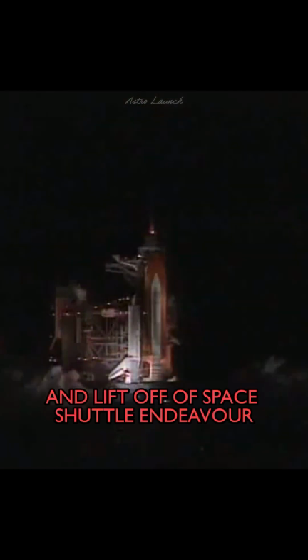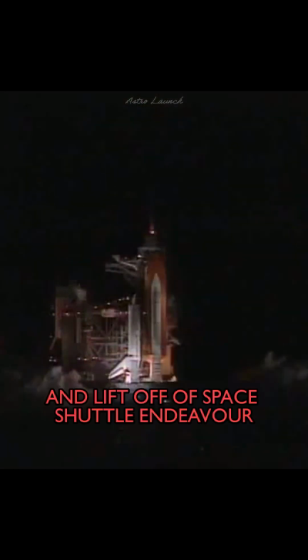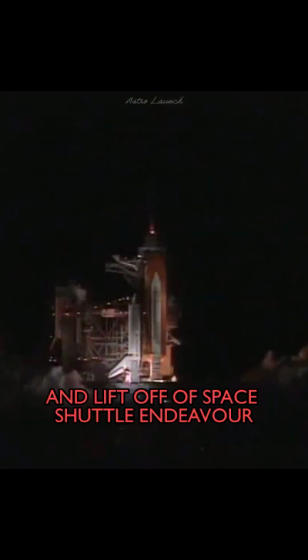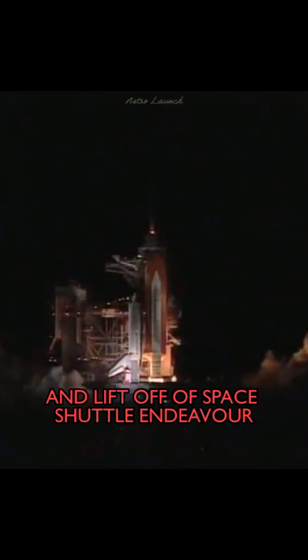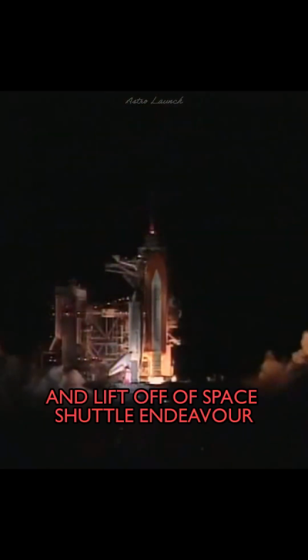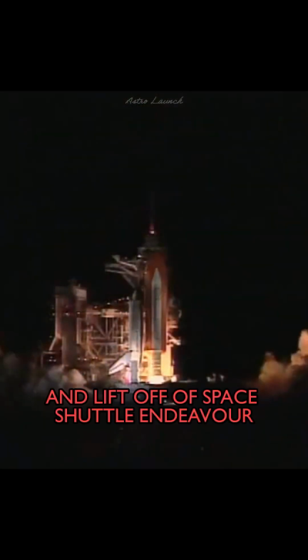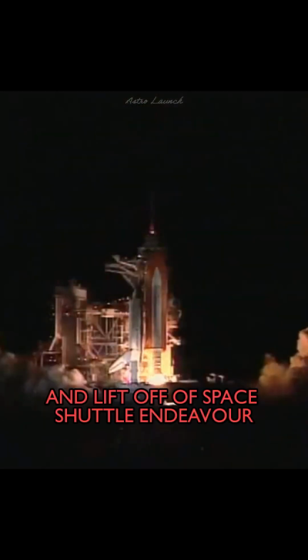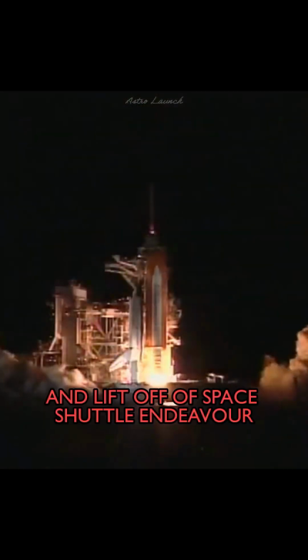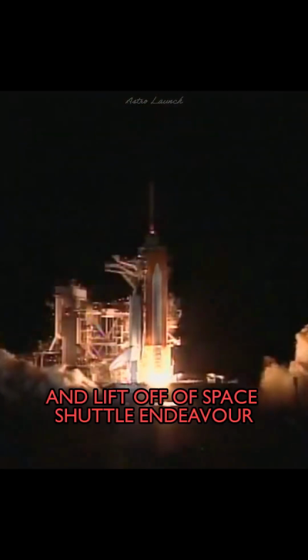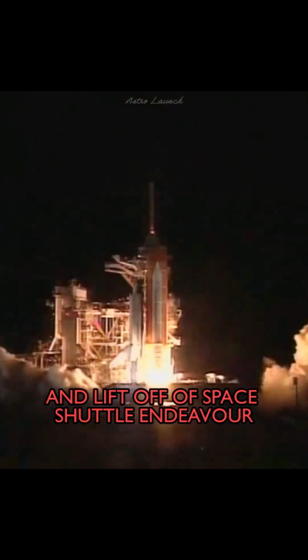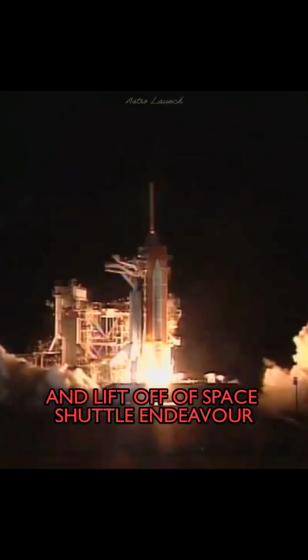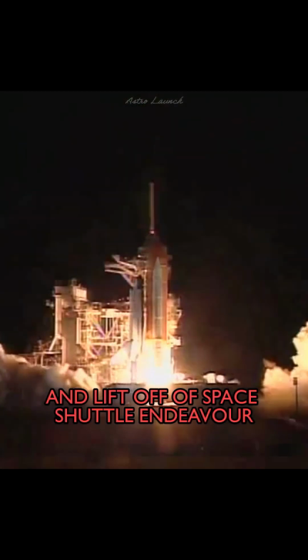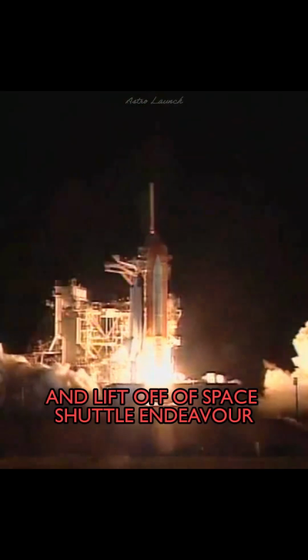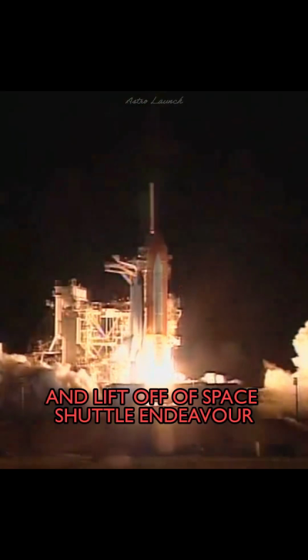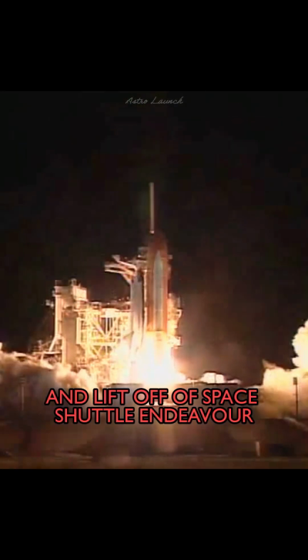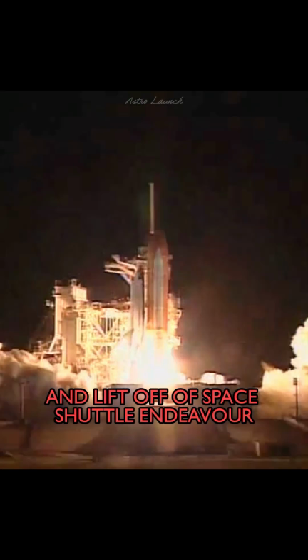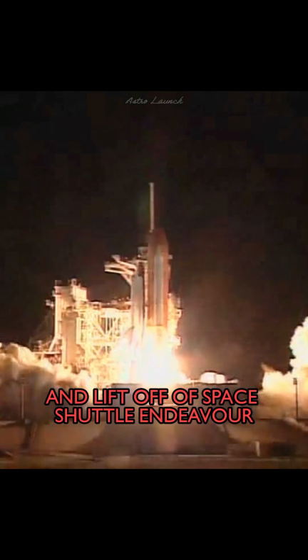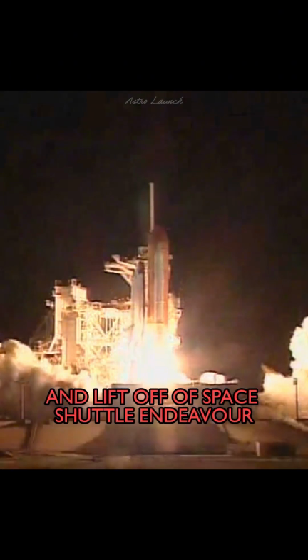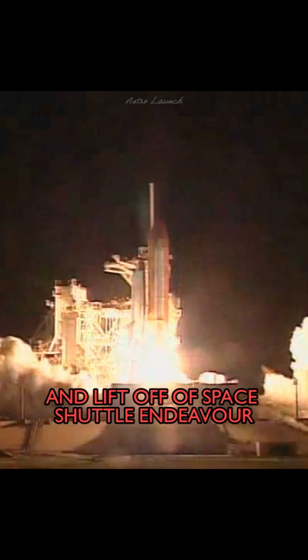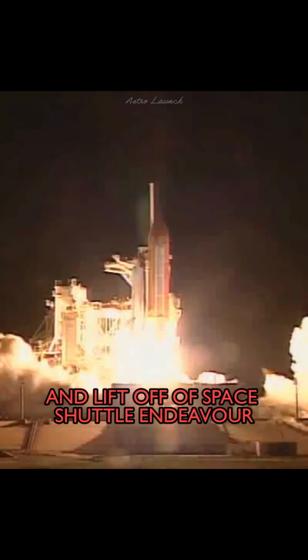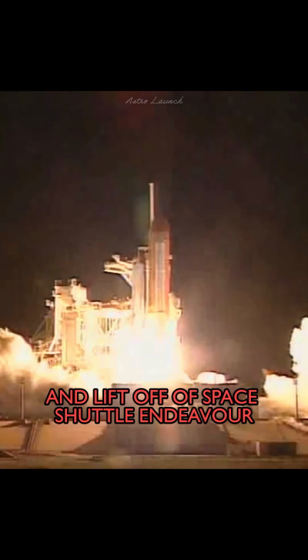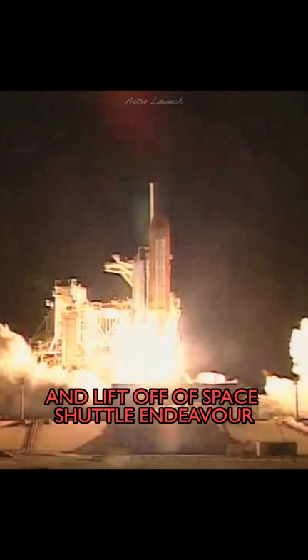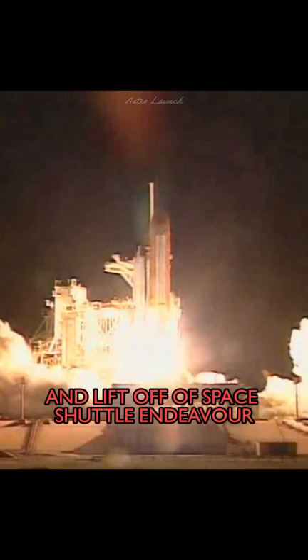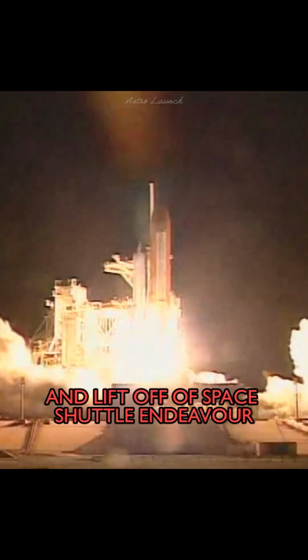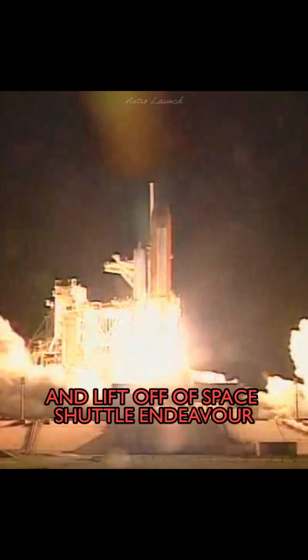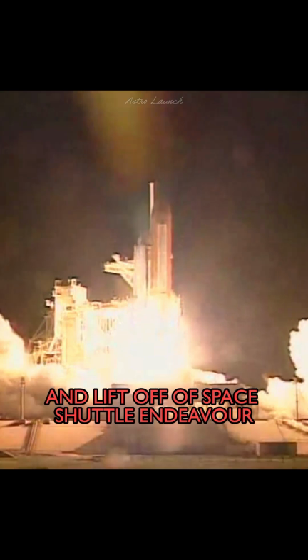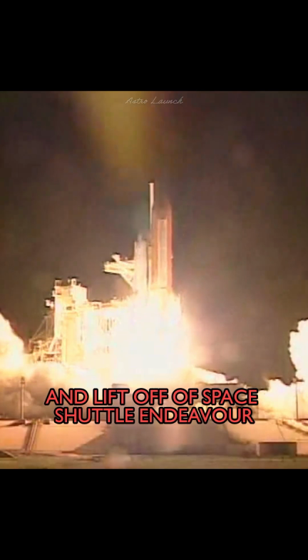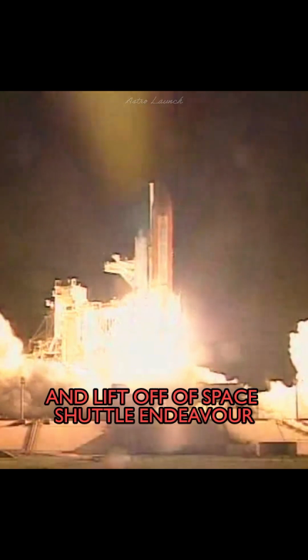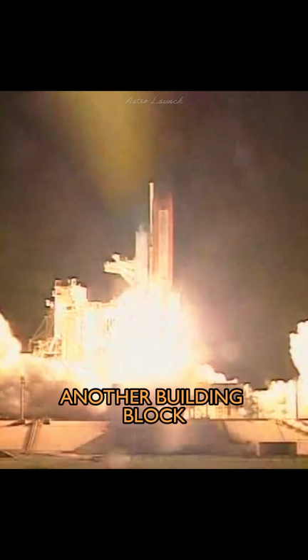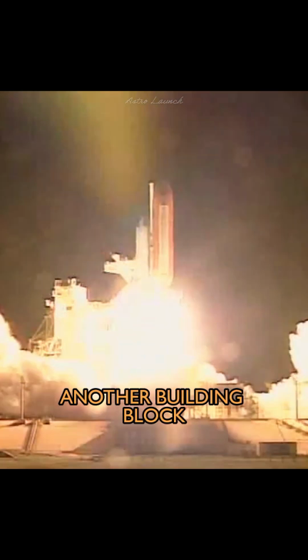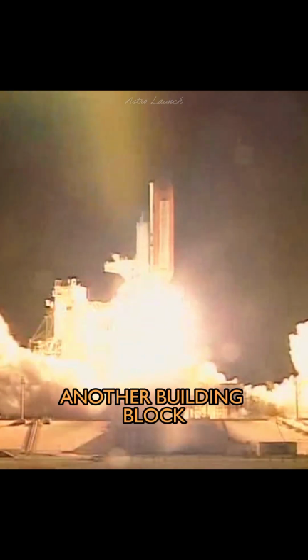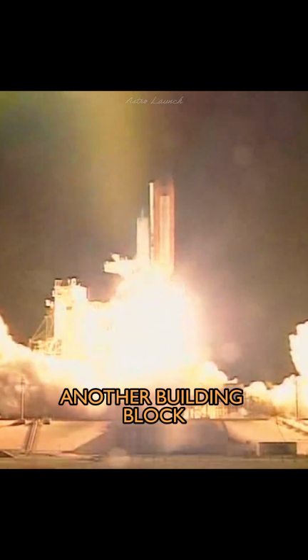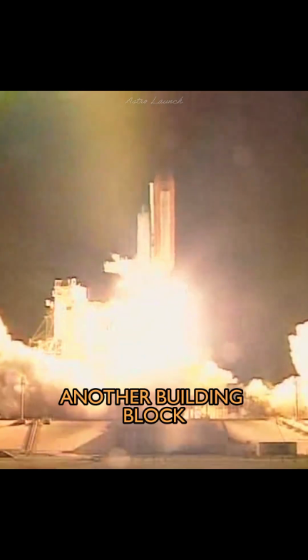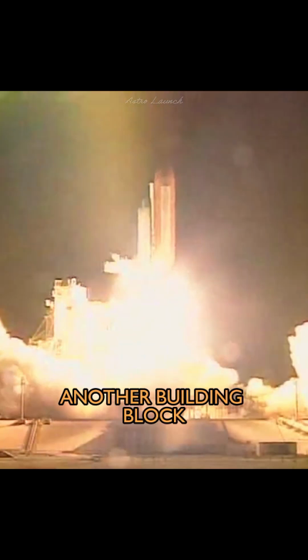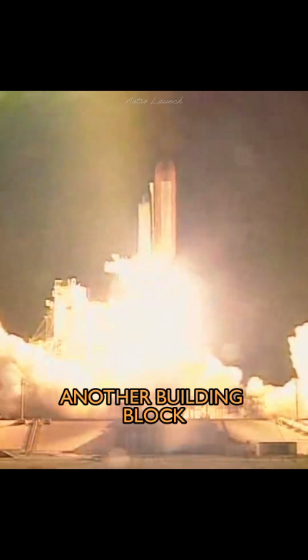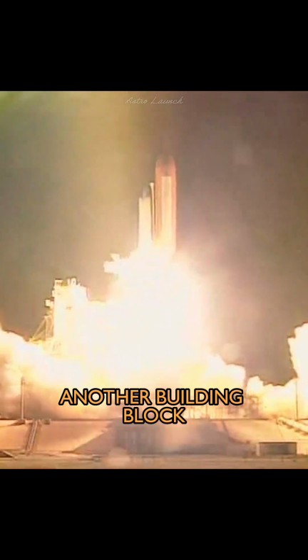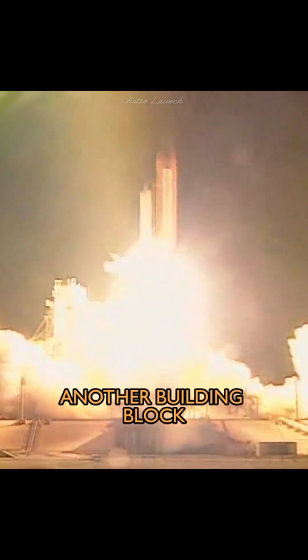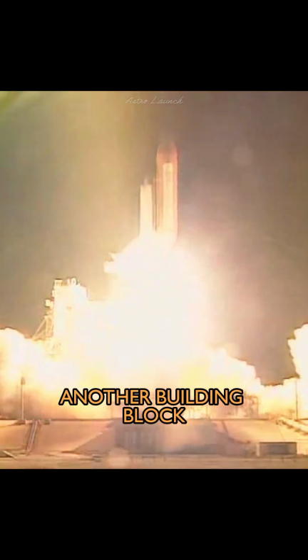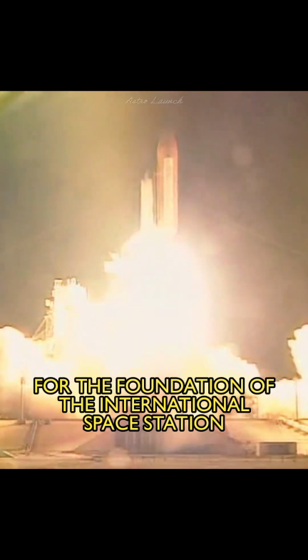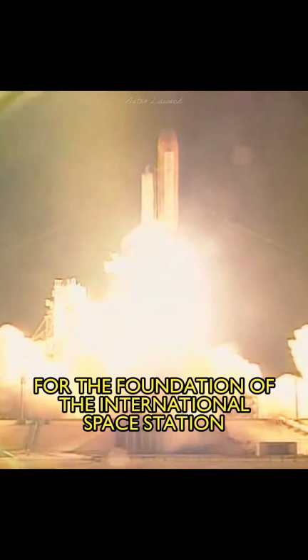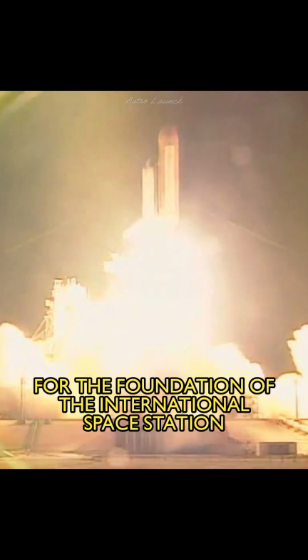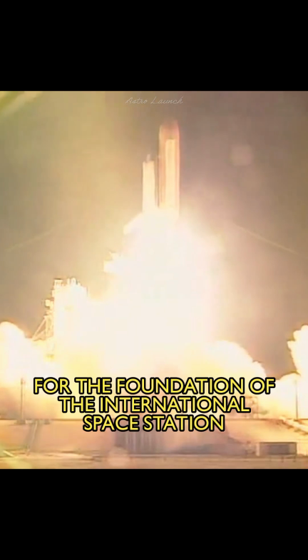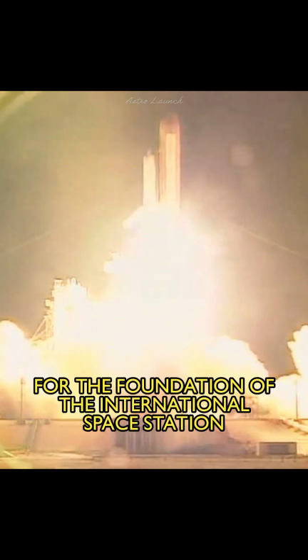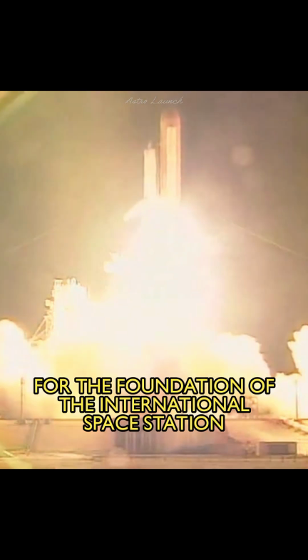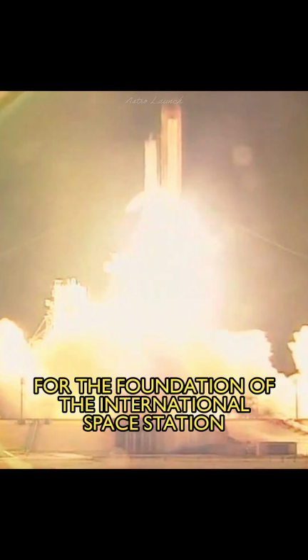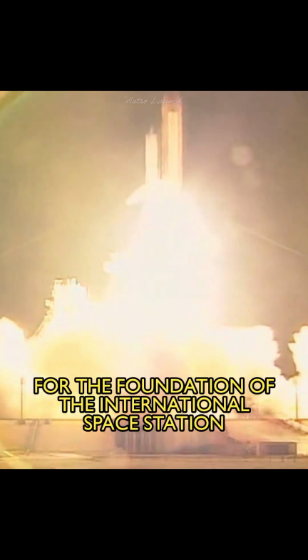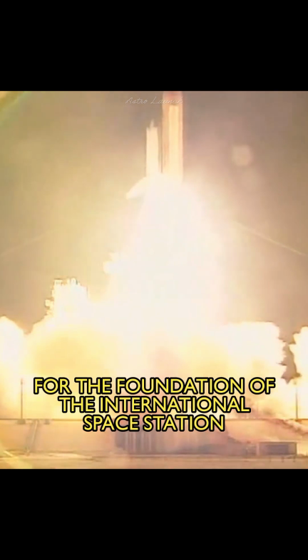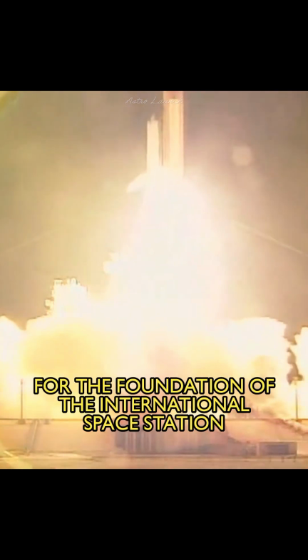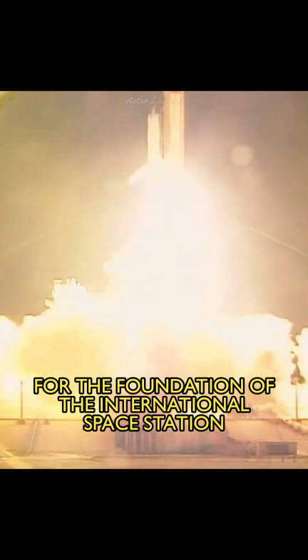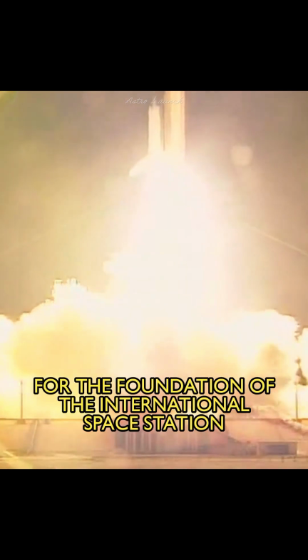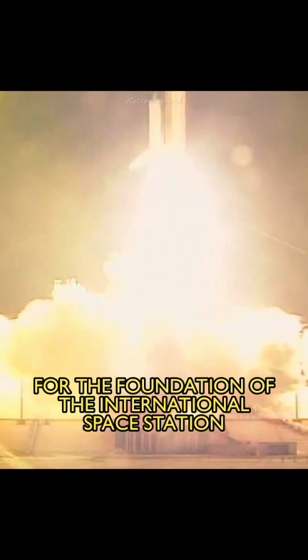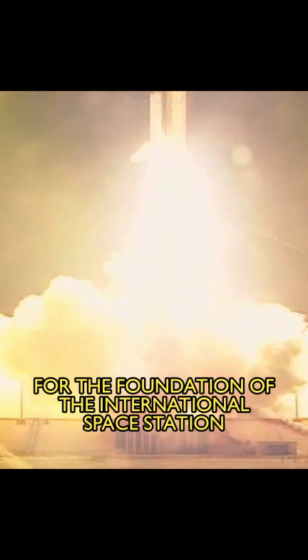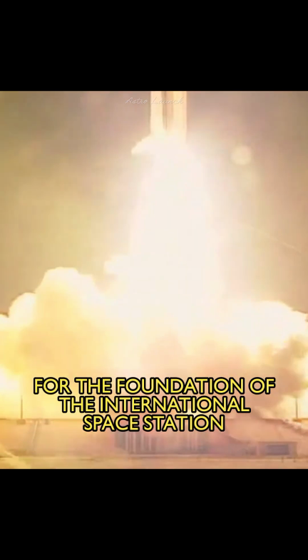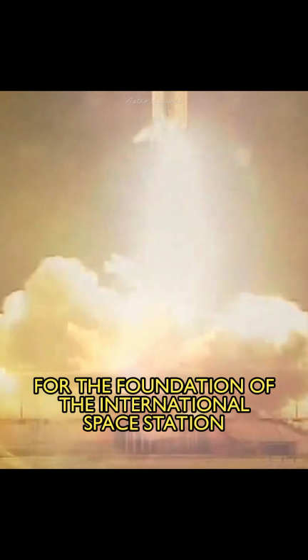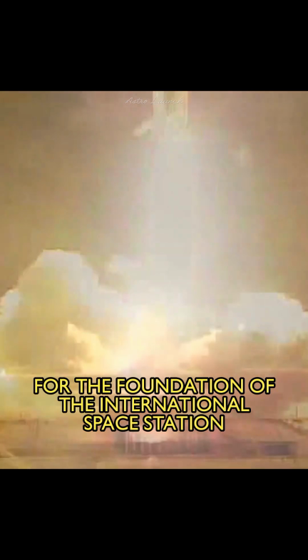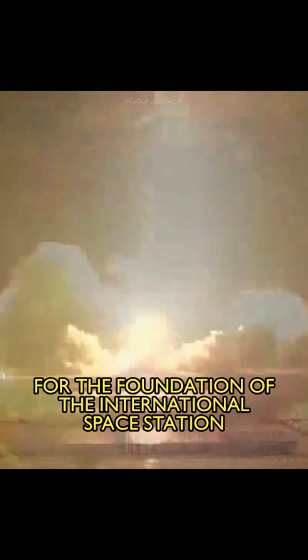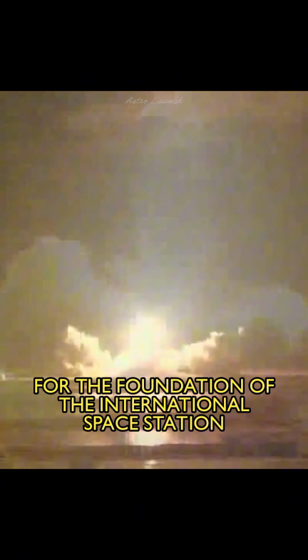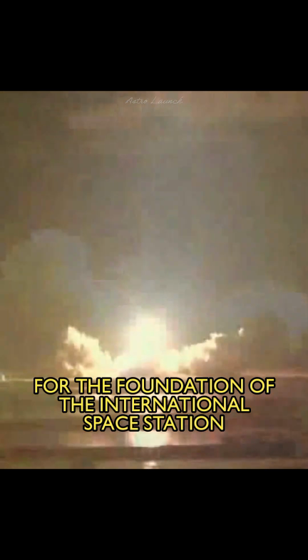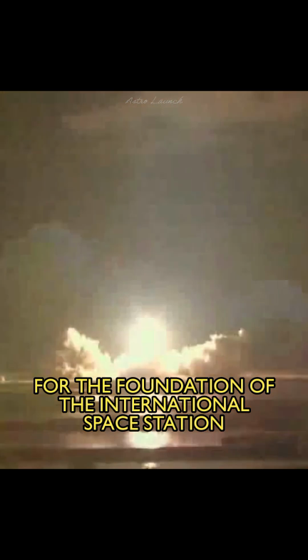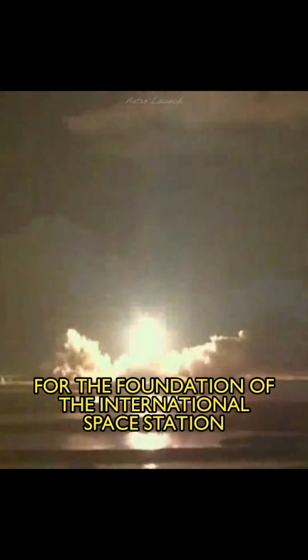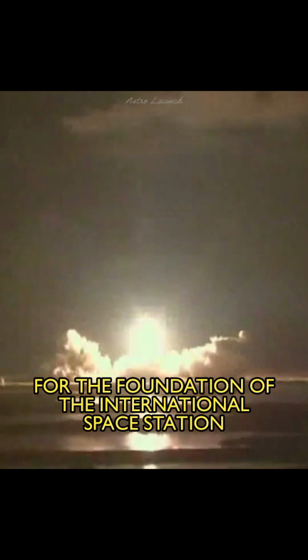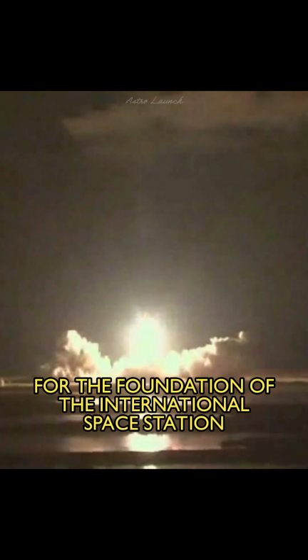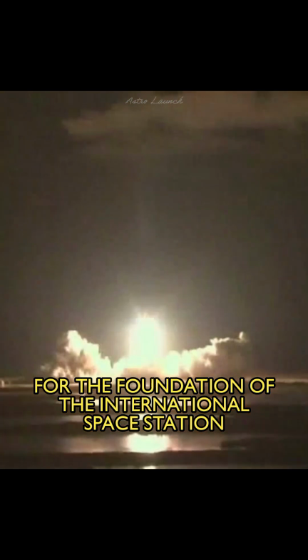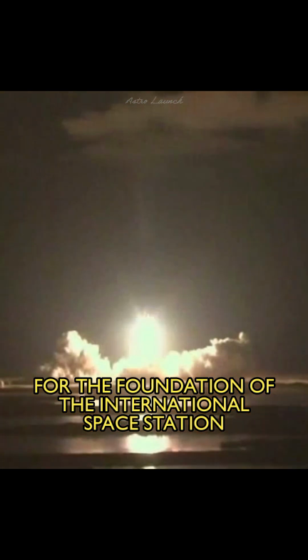And liftoff of Space Shuttle Endeavor, another building block for the foundation of the International Space Station.